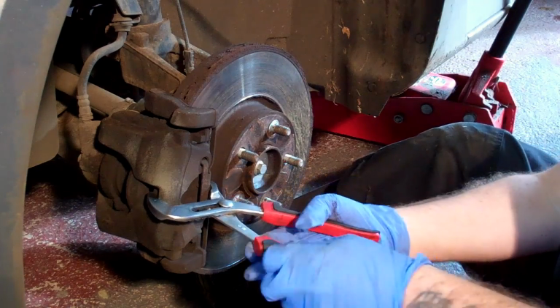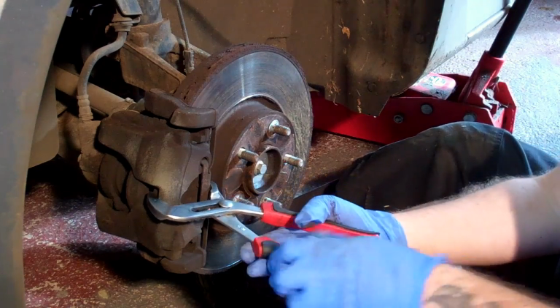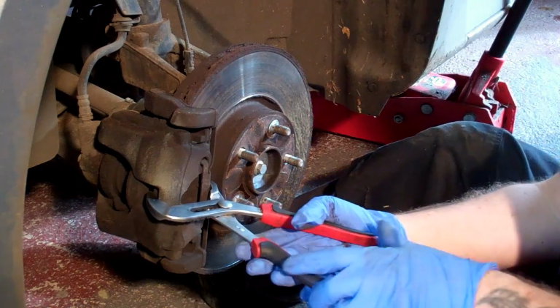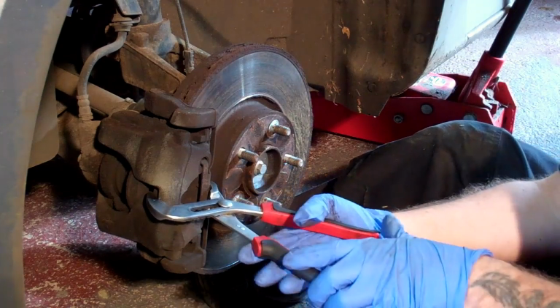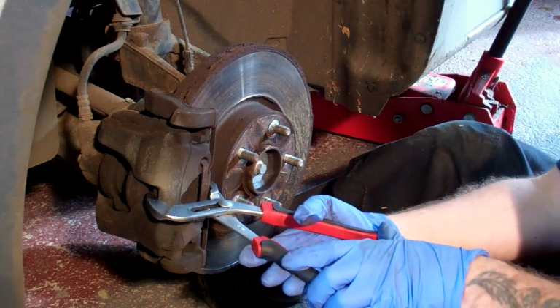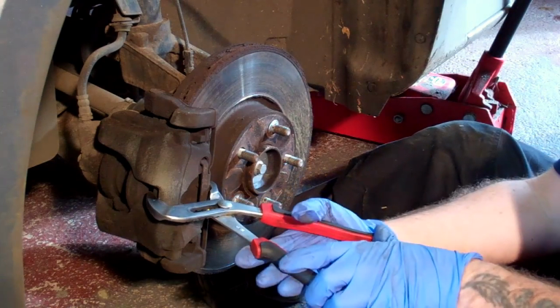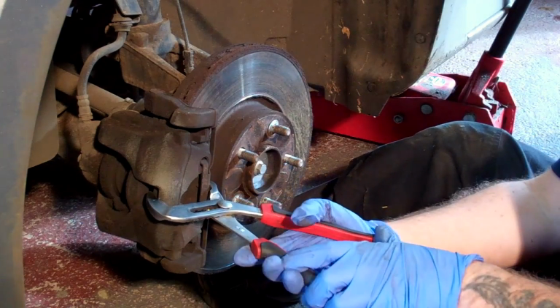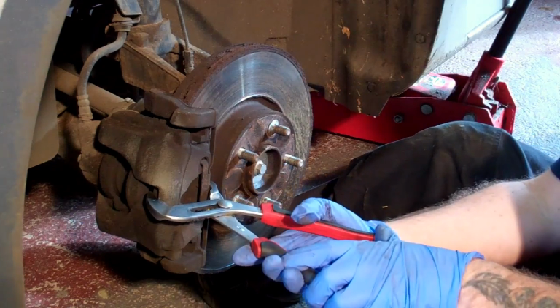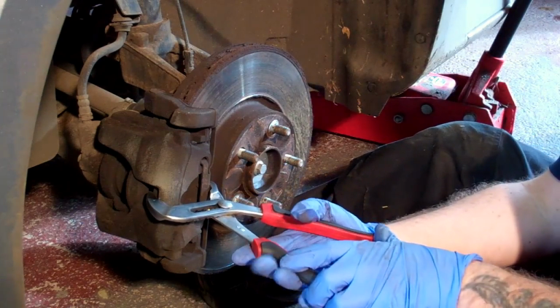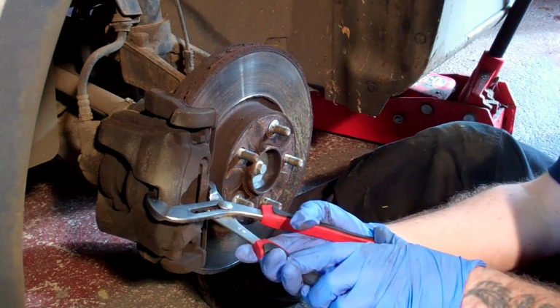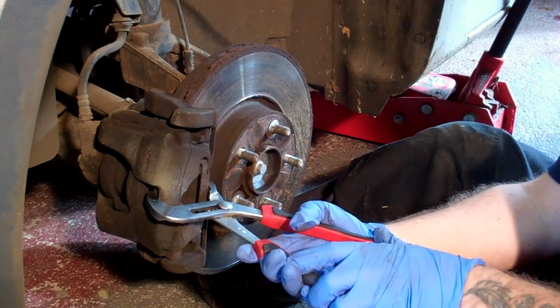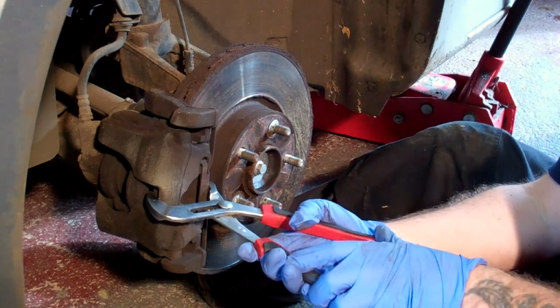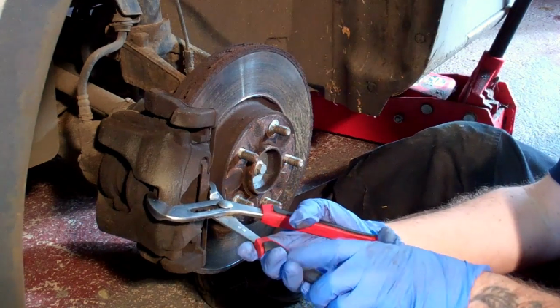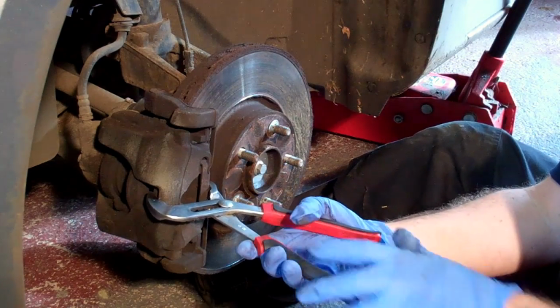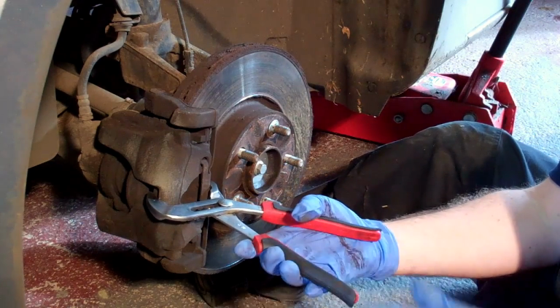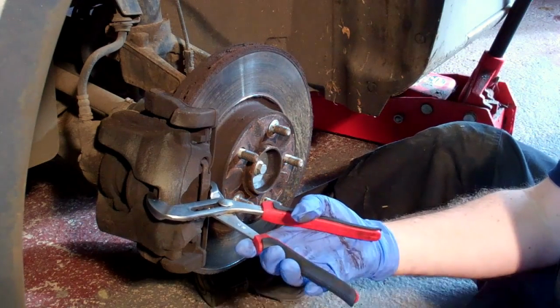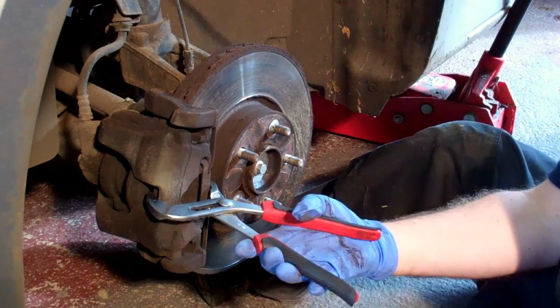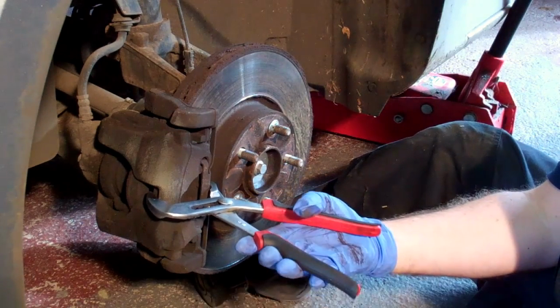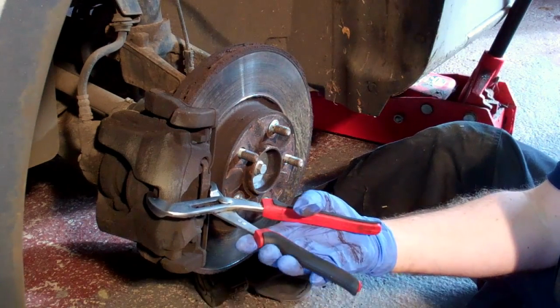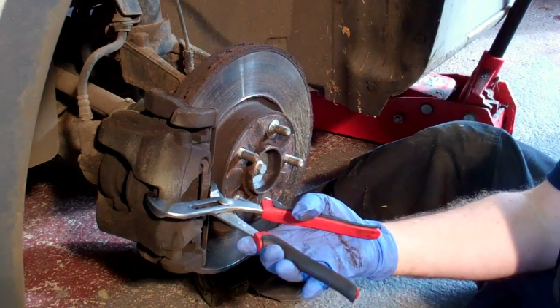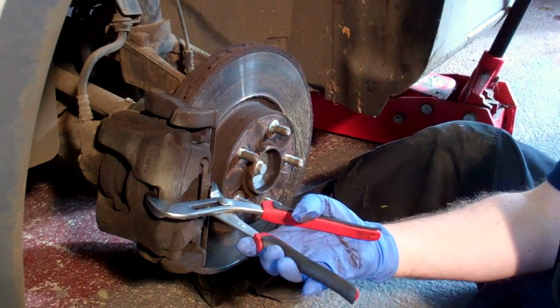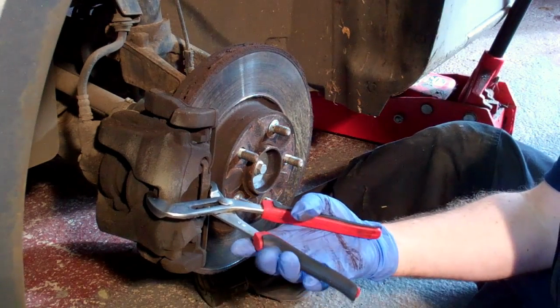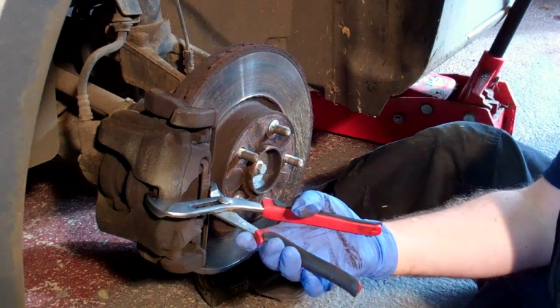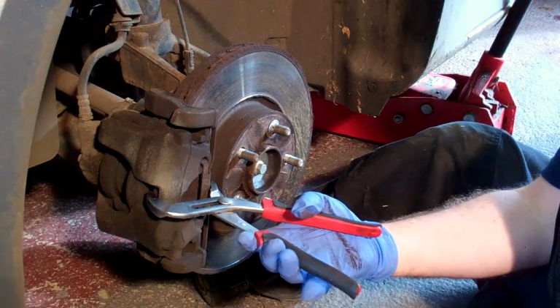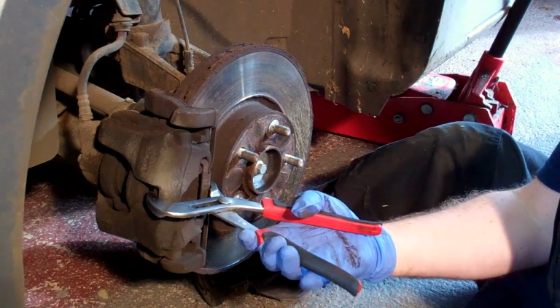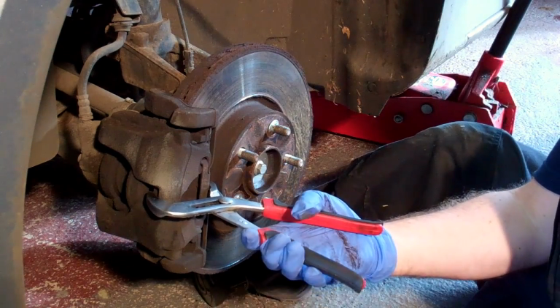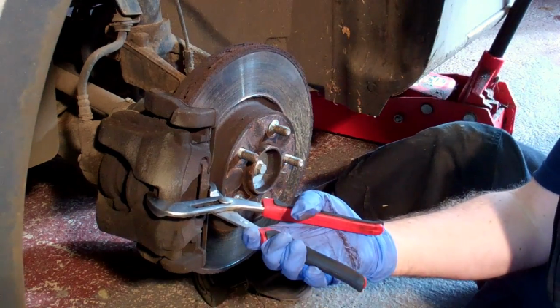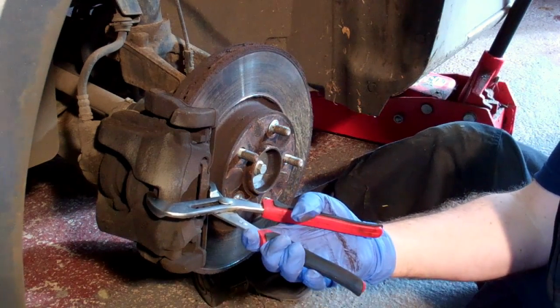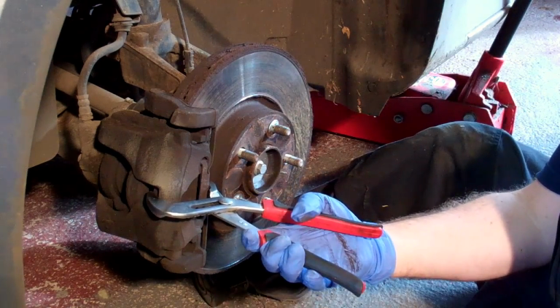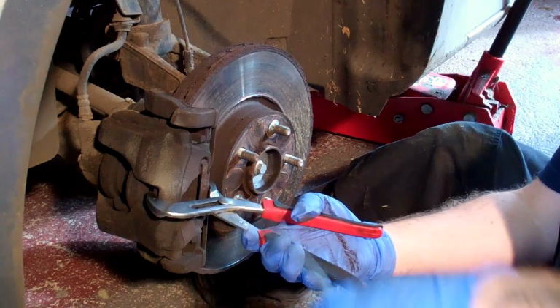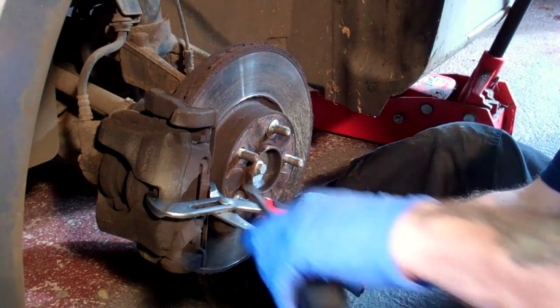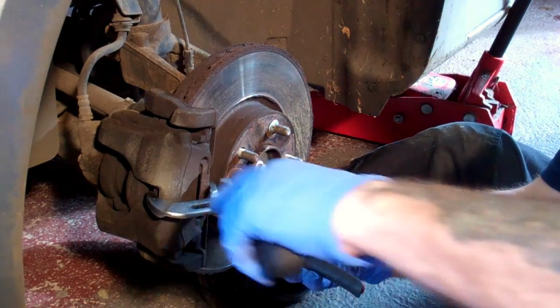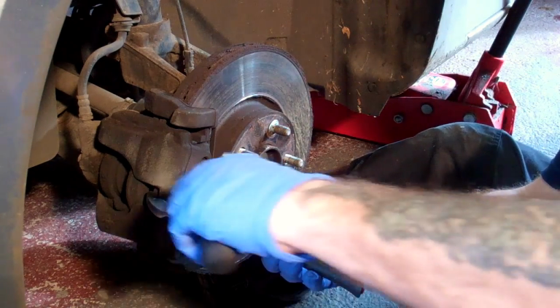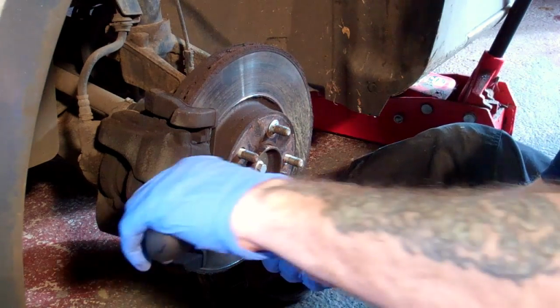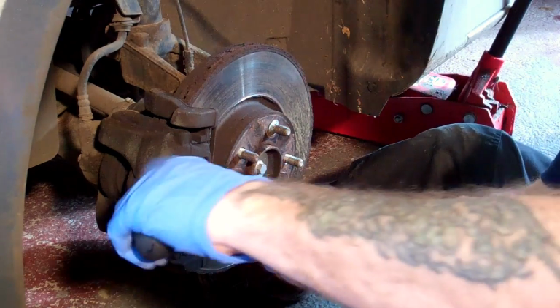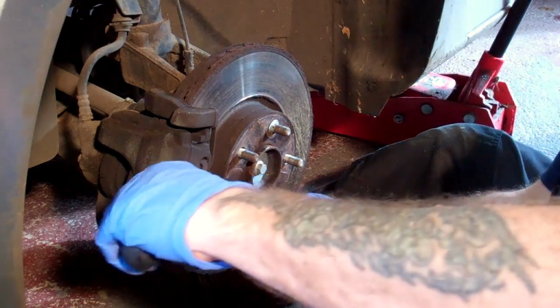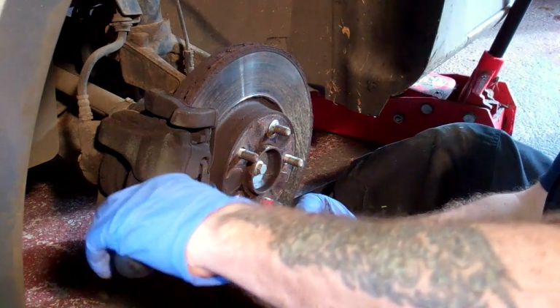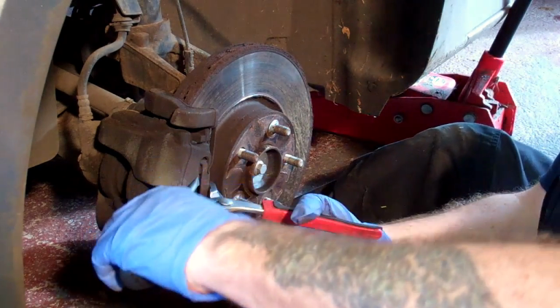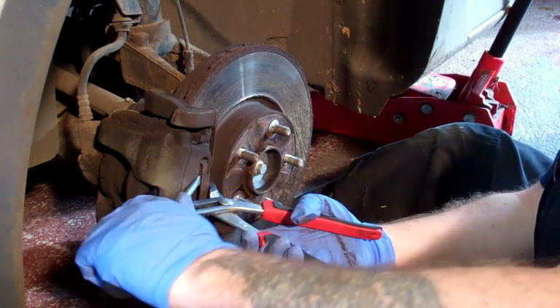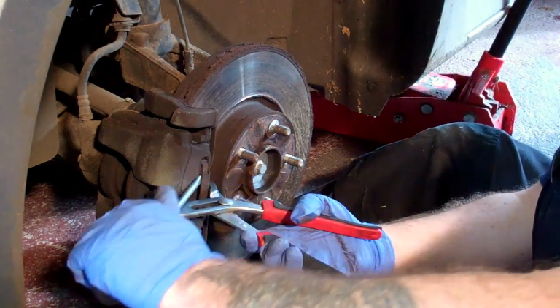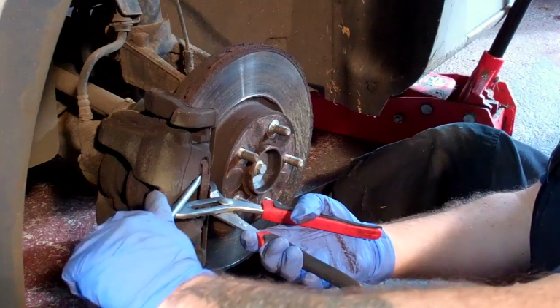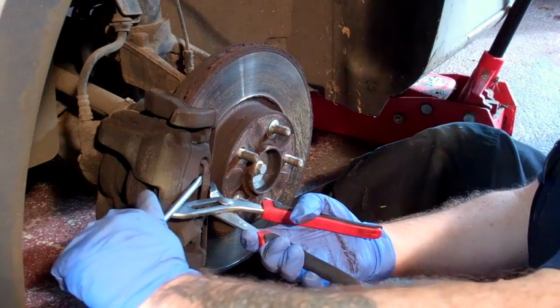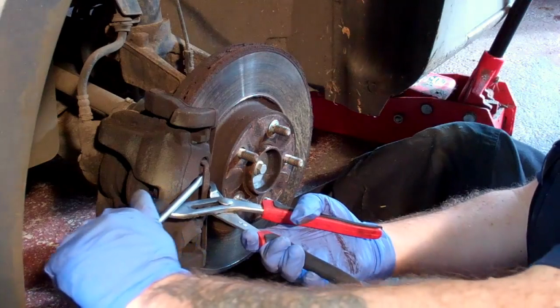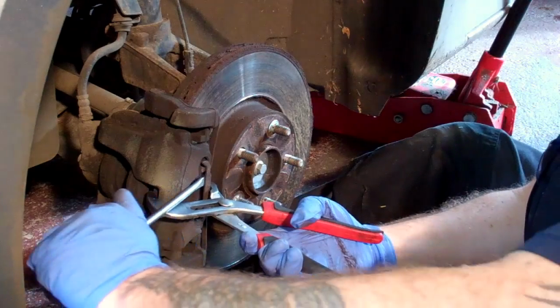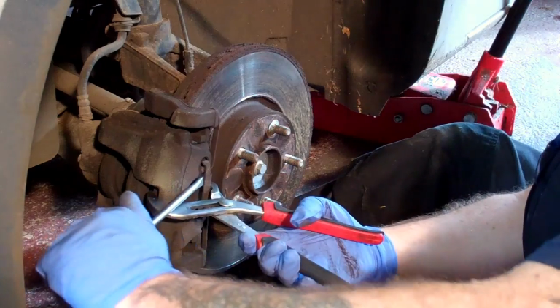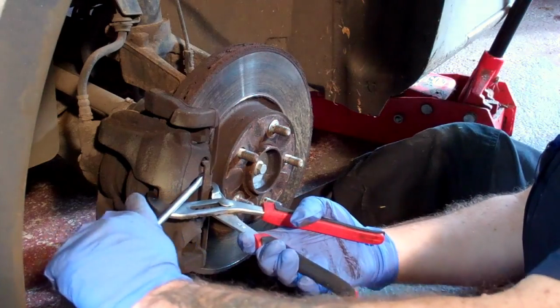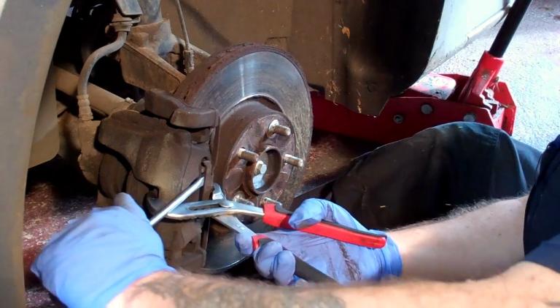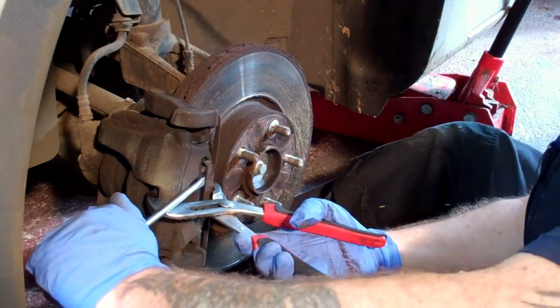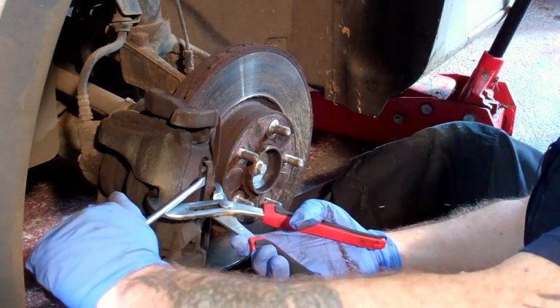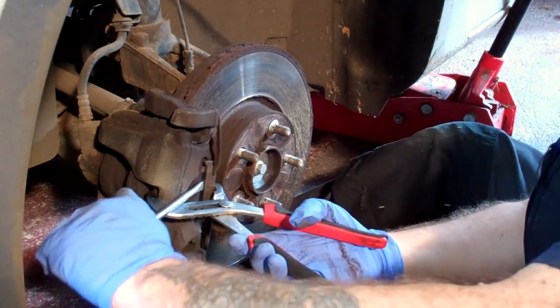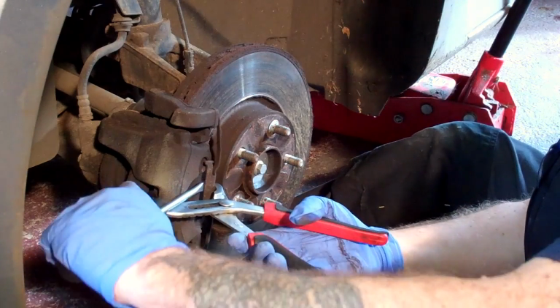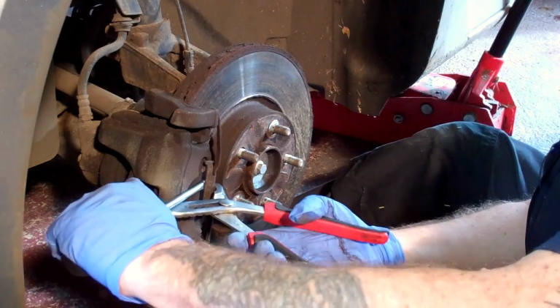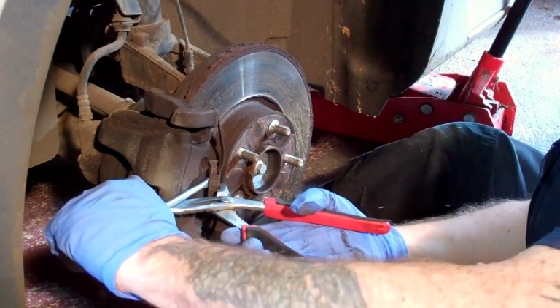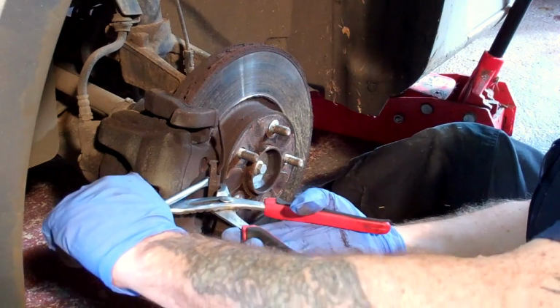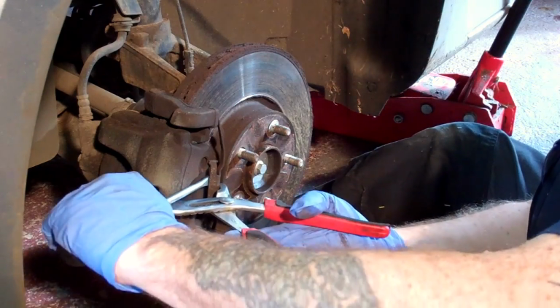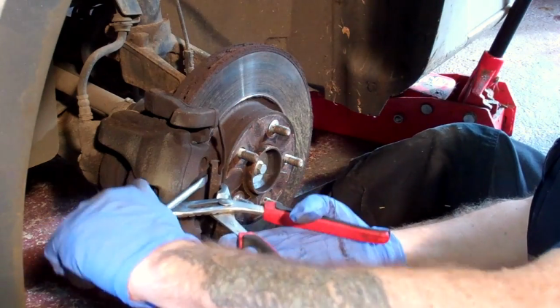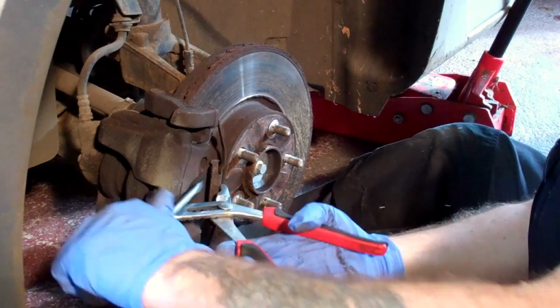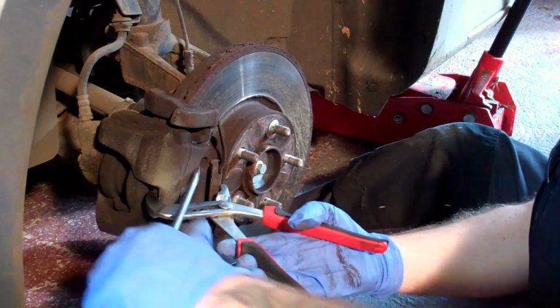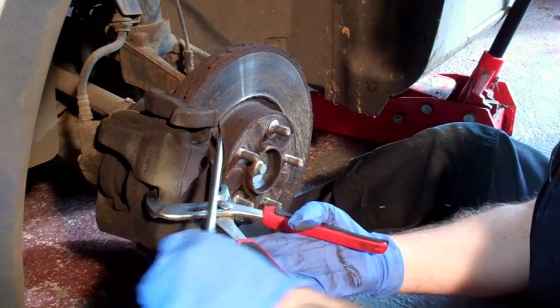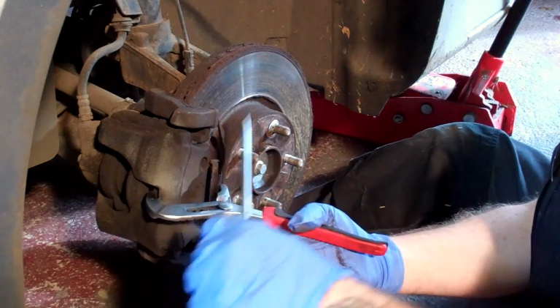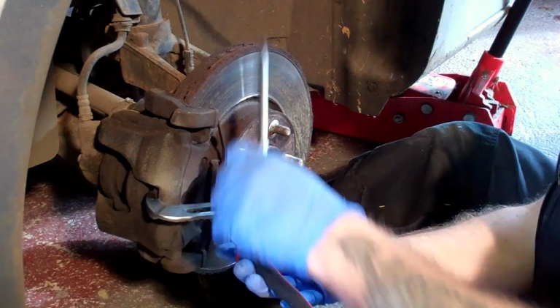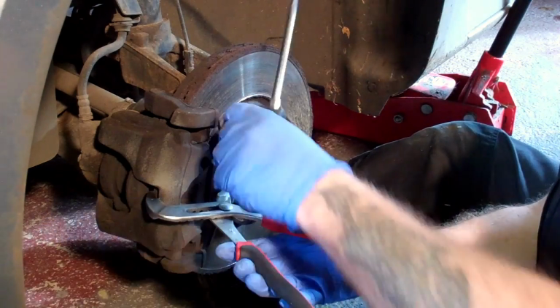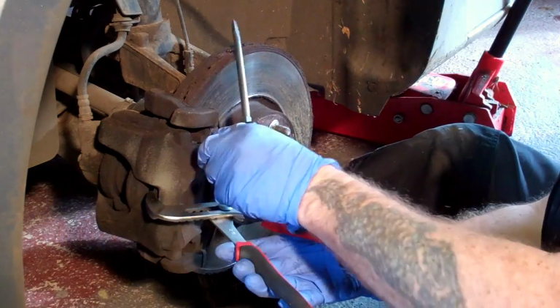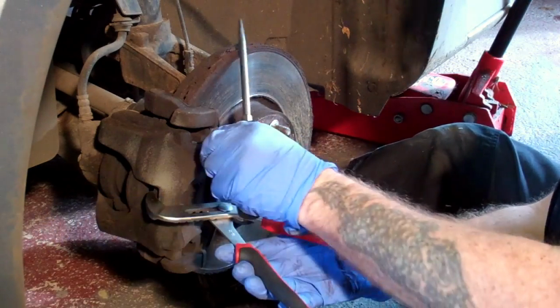The first job is to remove the metal spring clip from the caliper and pull the brake pipe out of the bracket on the shock absorber.